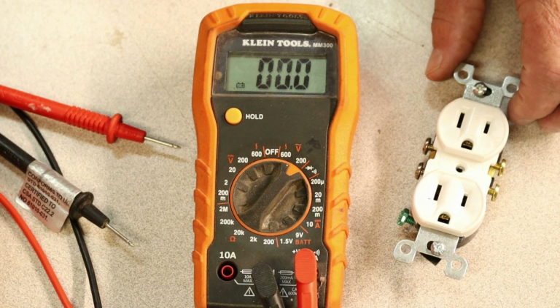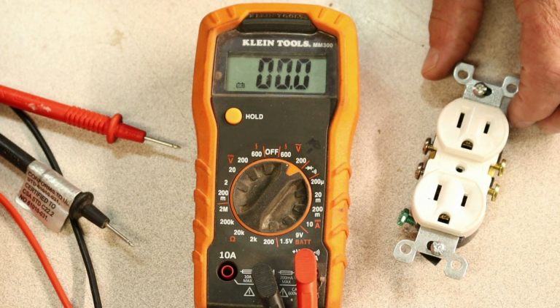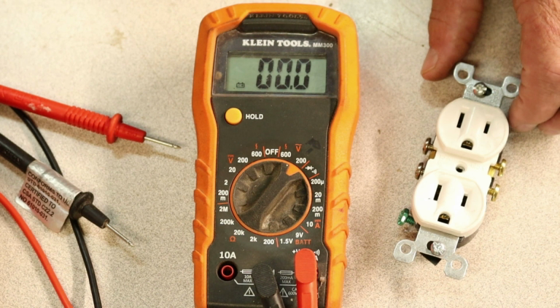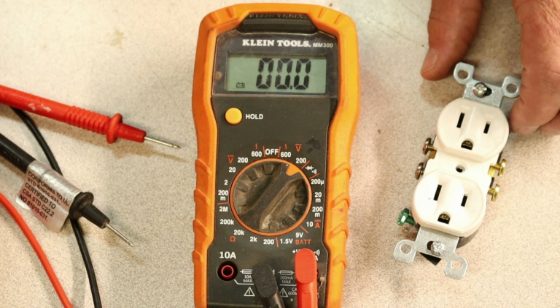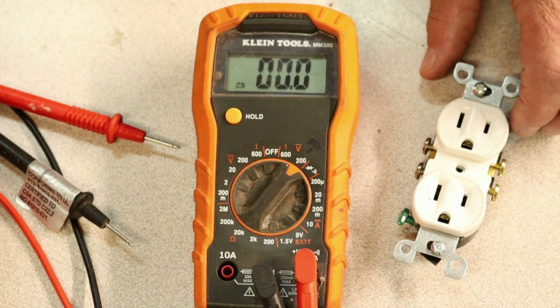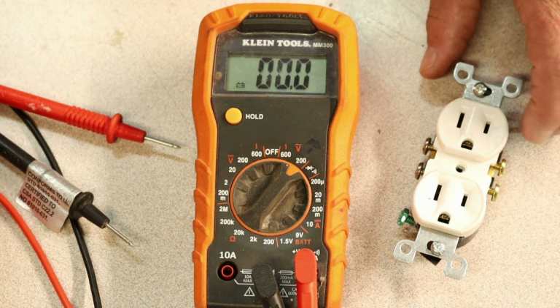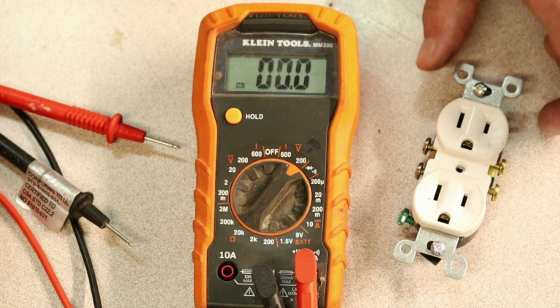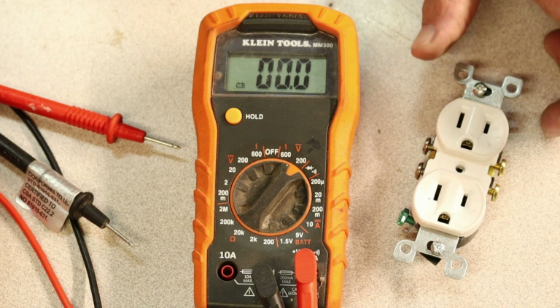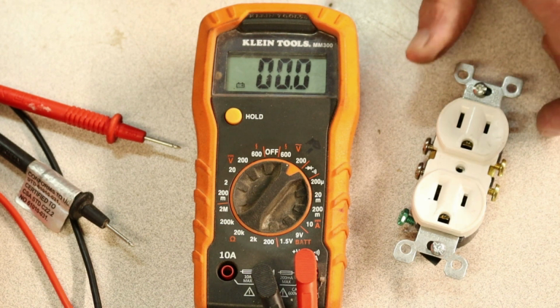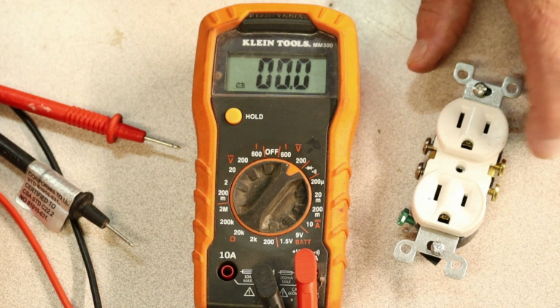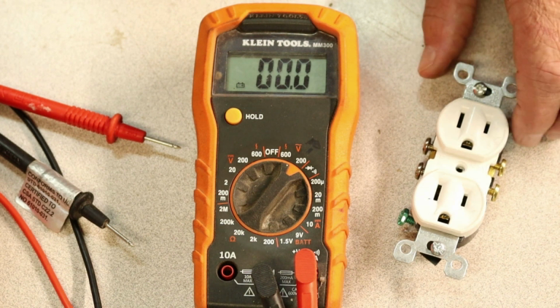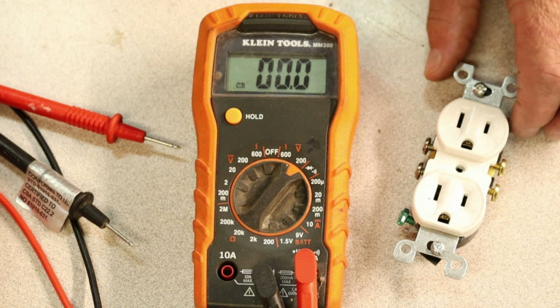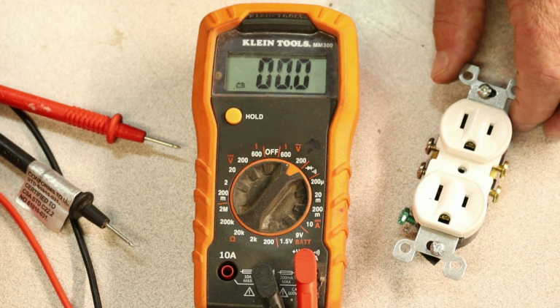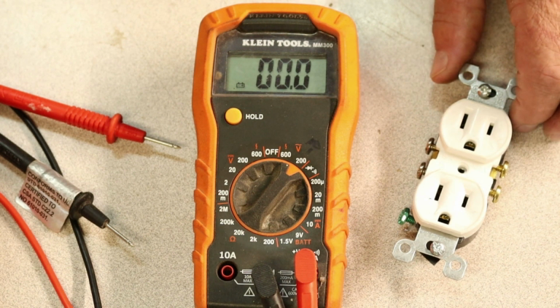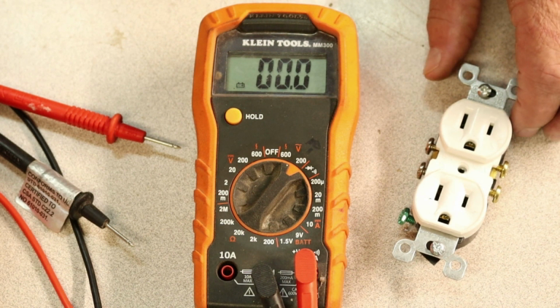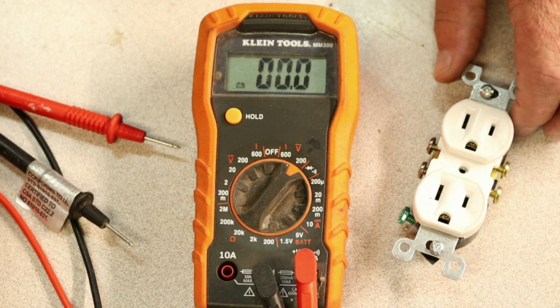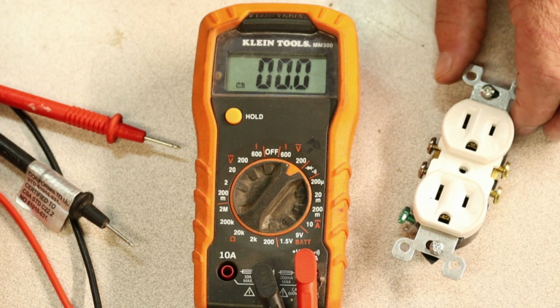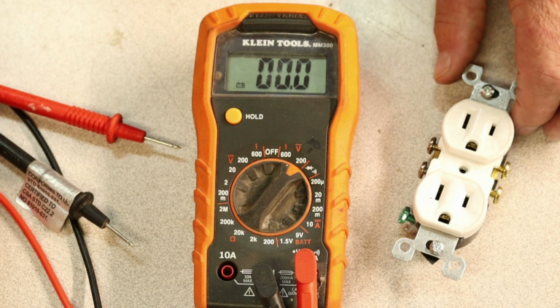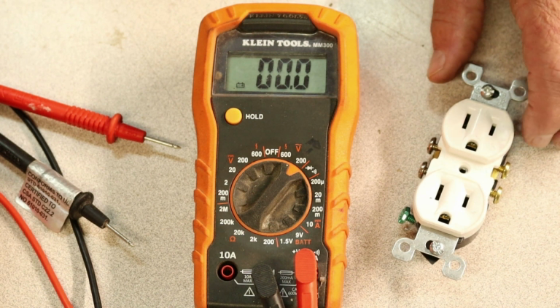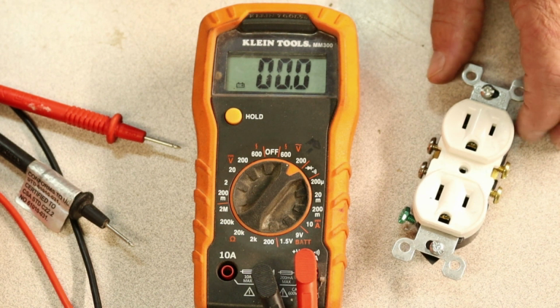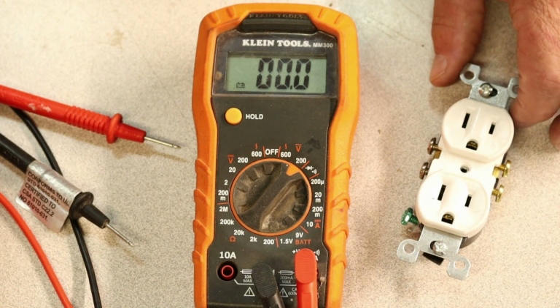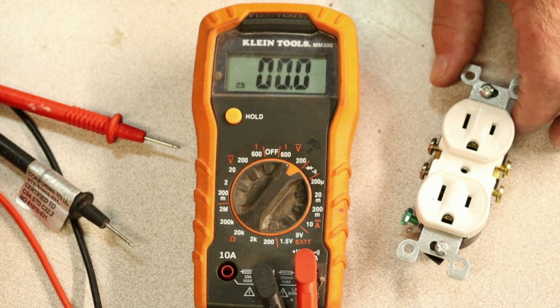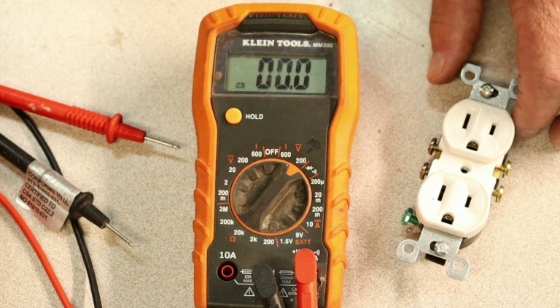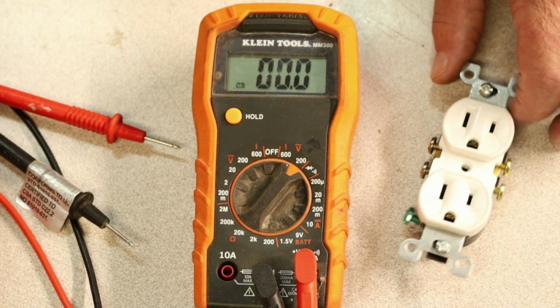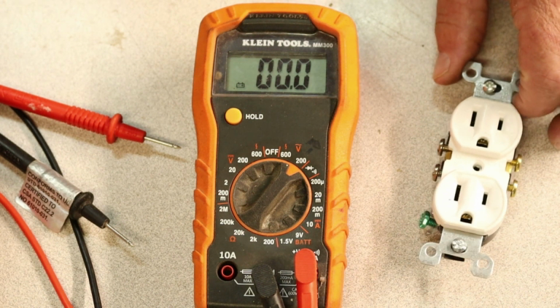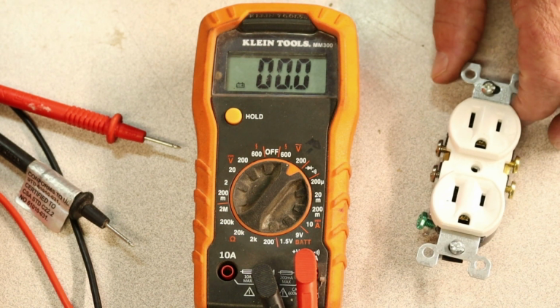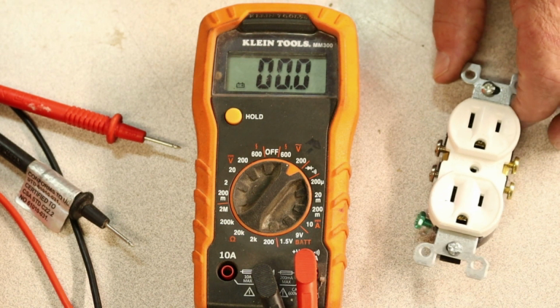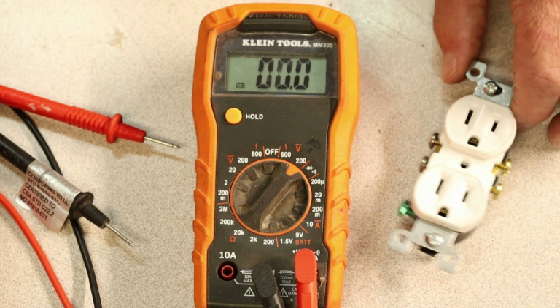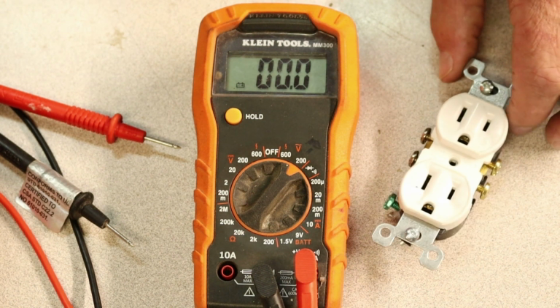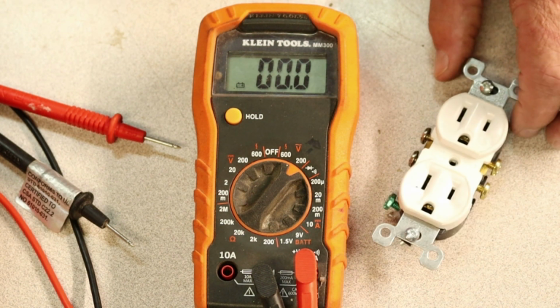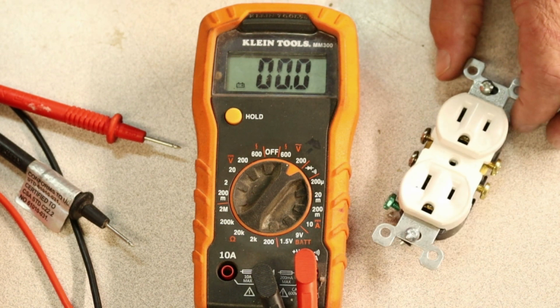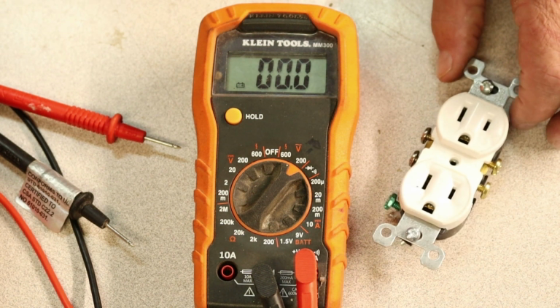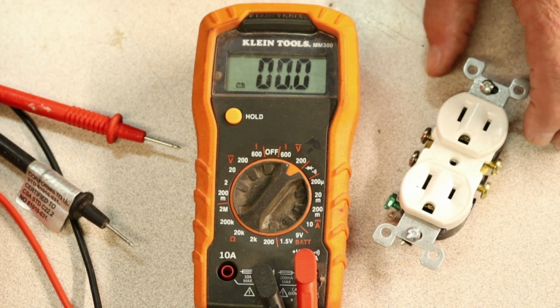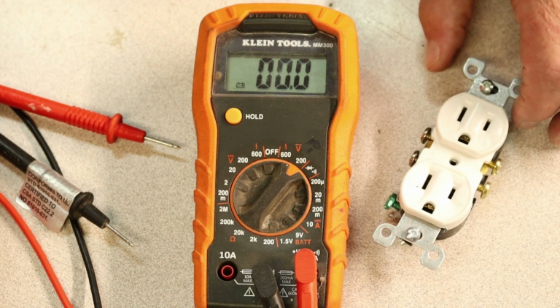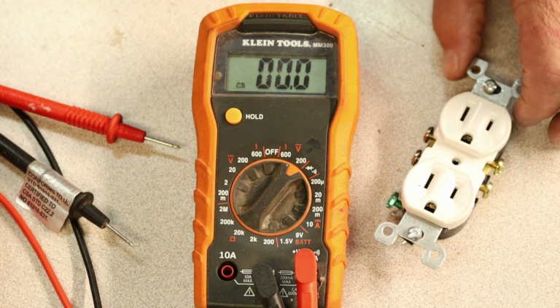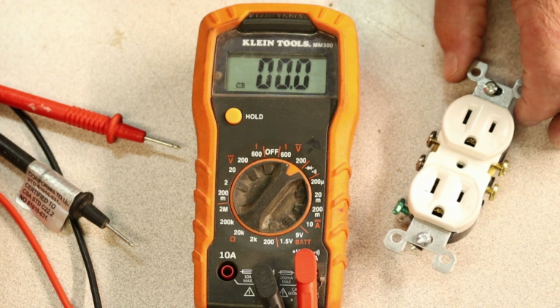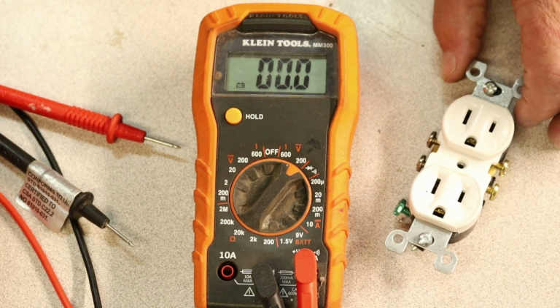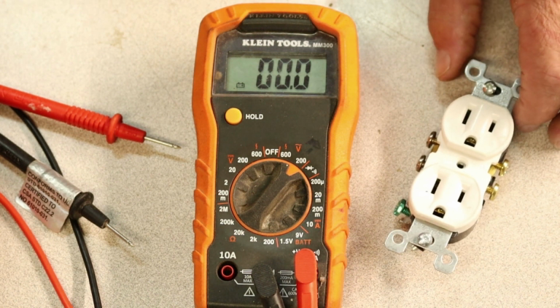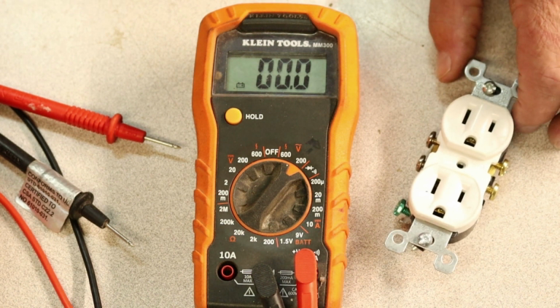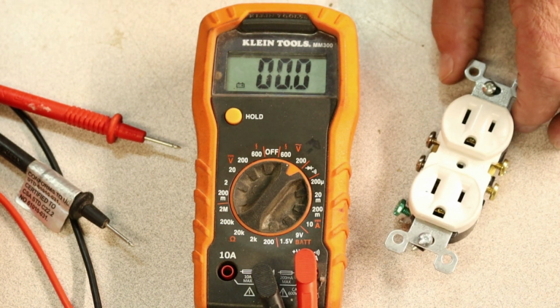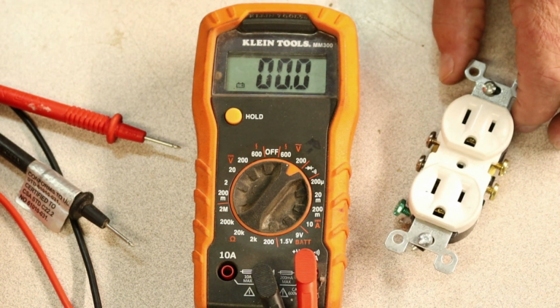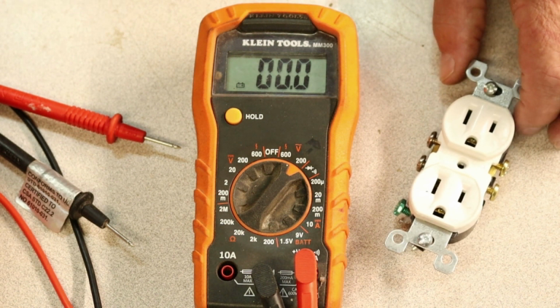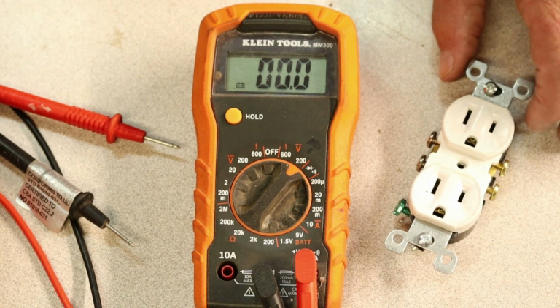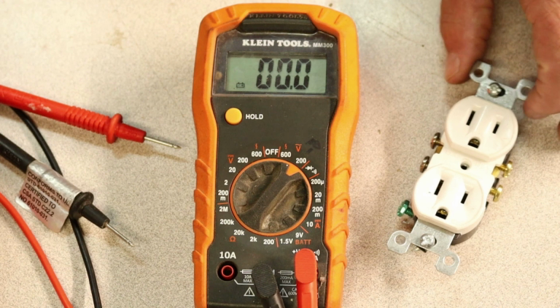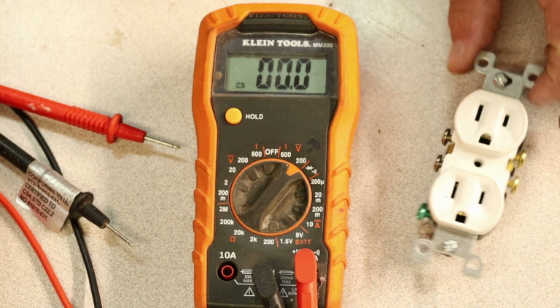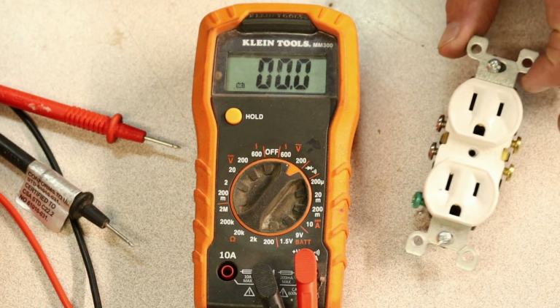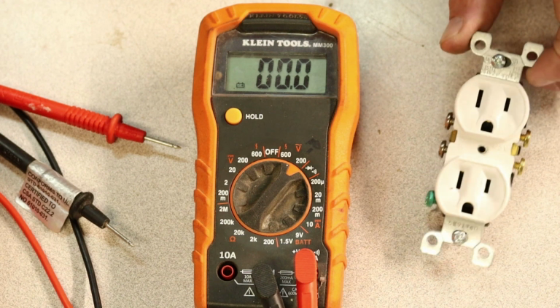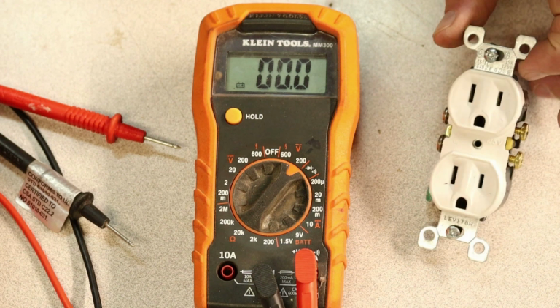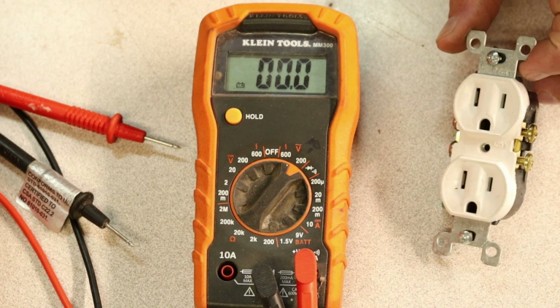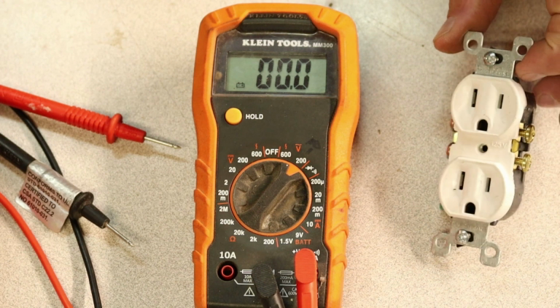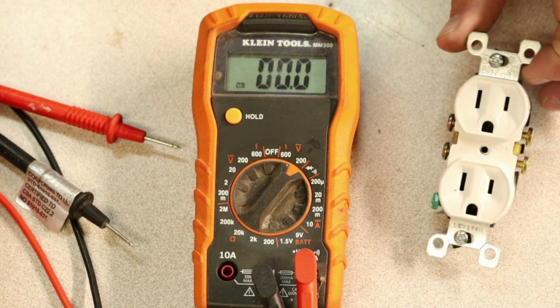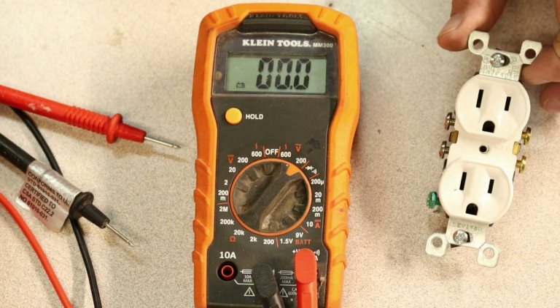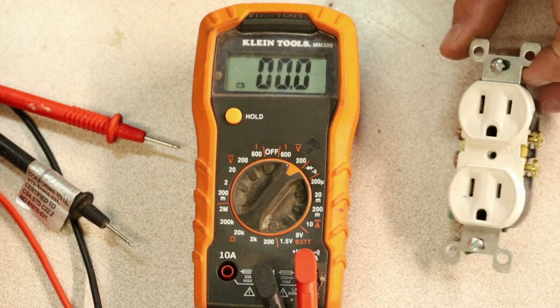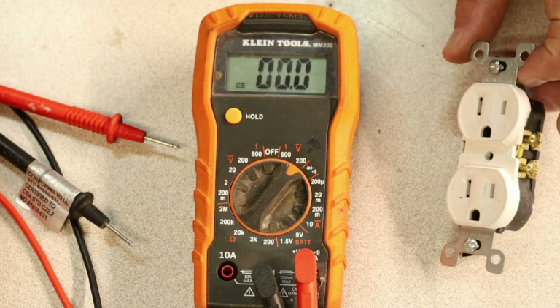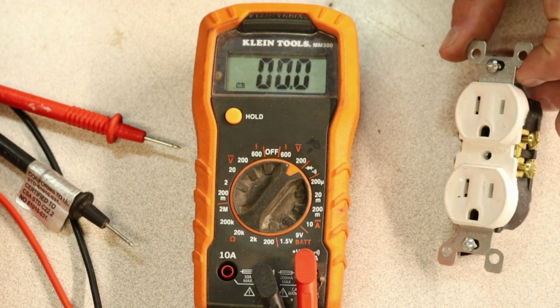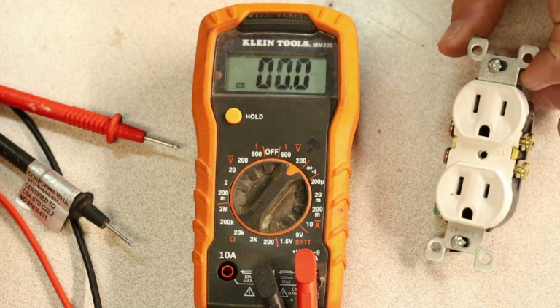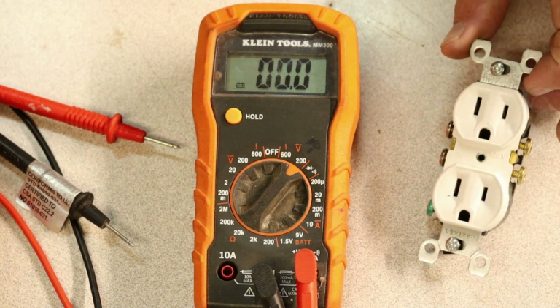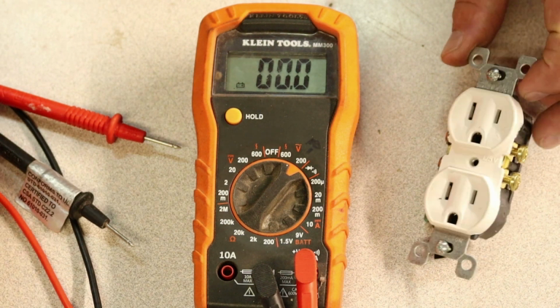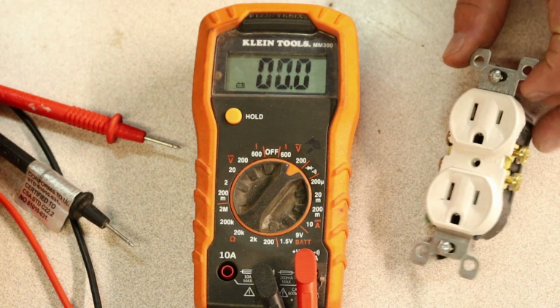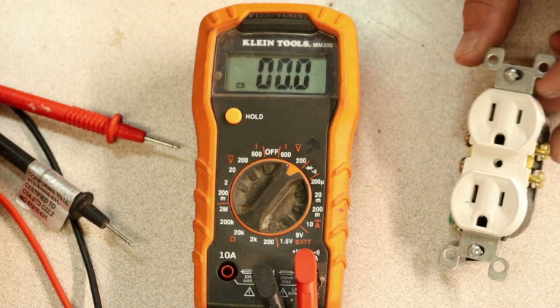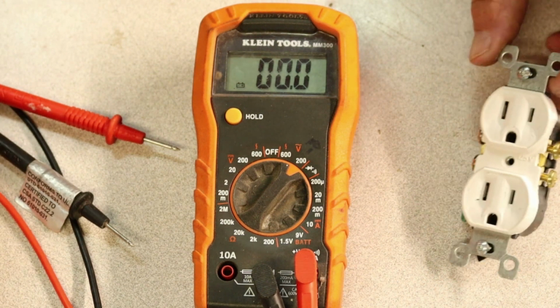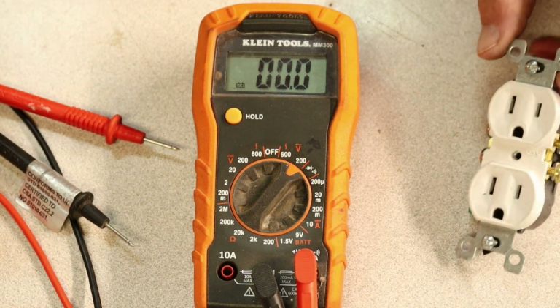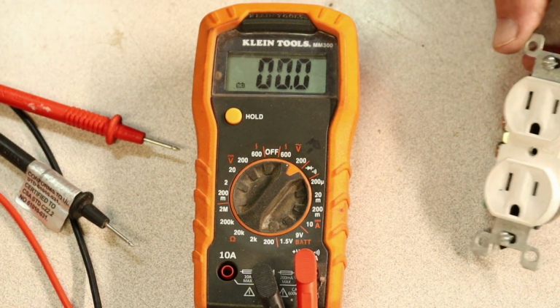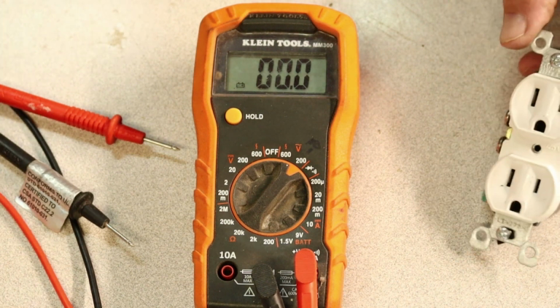Us old farts, we call it a plug — let's fix the plug in the wall. Well, it's actually a receptacle technically now.